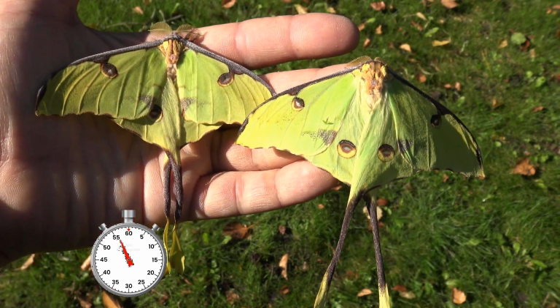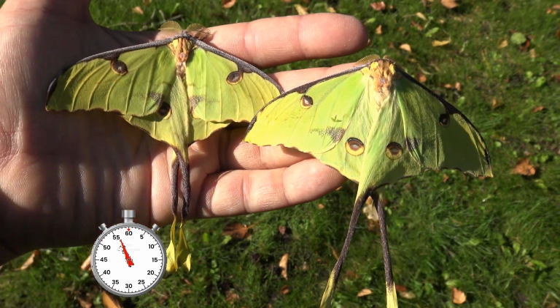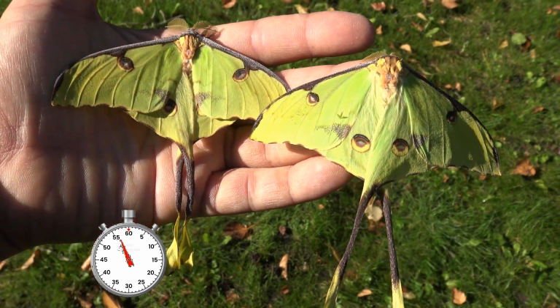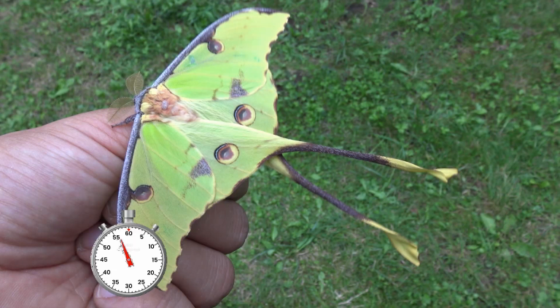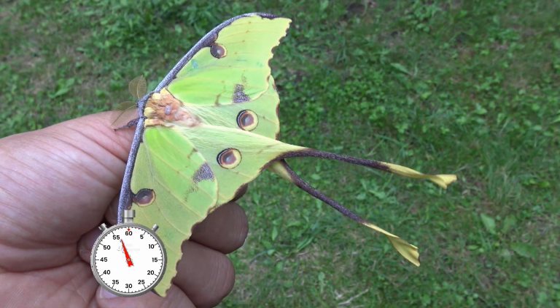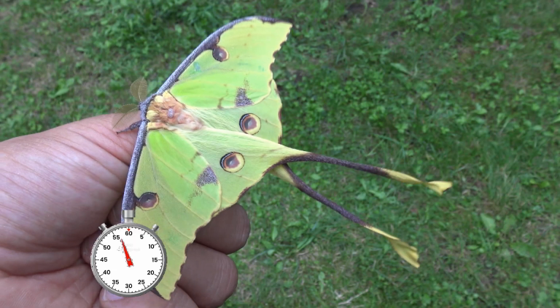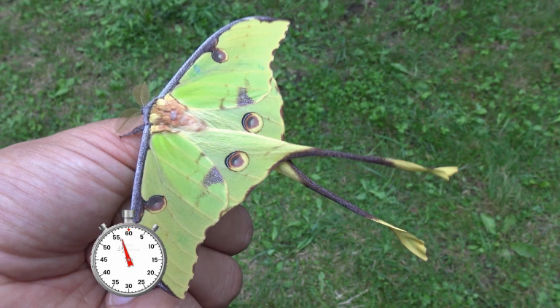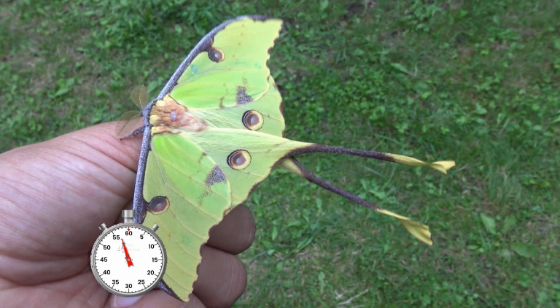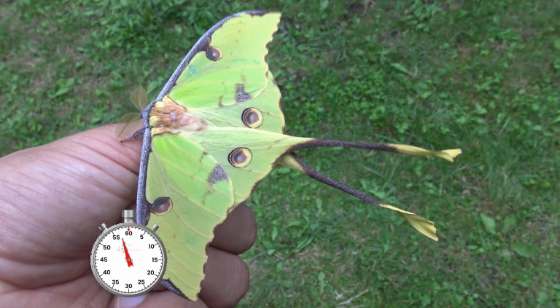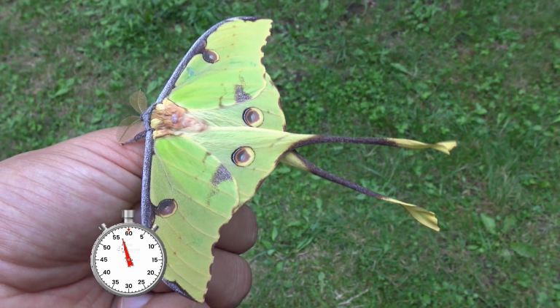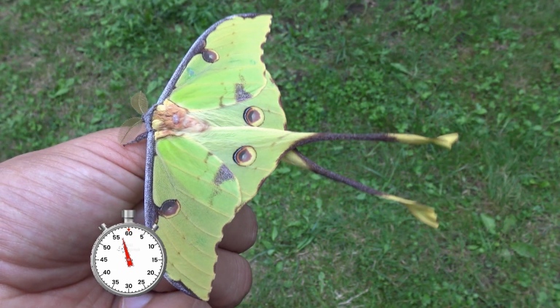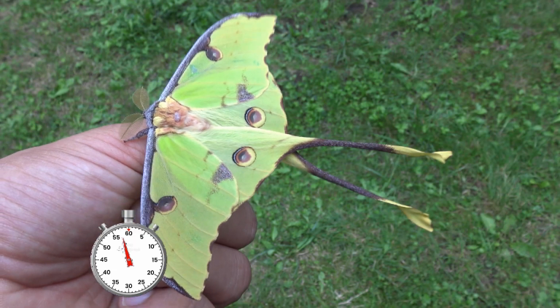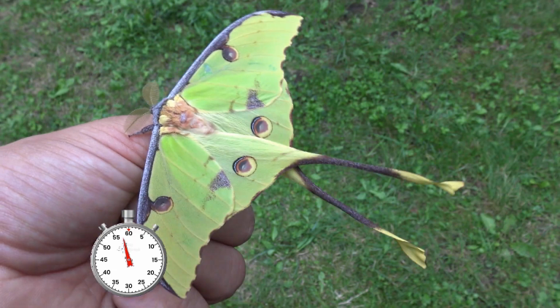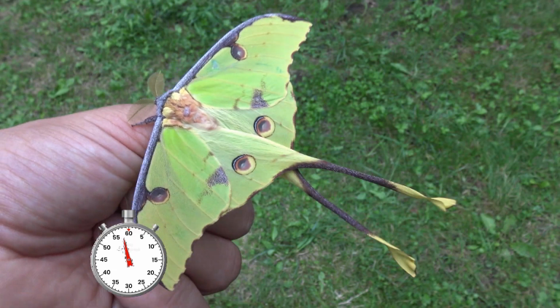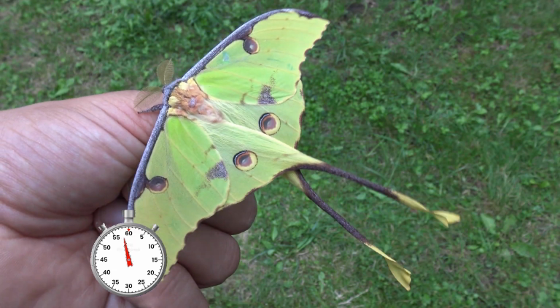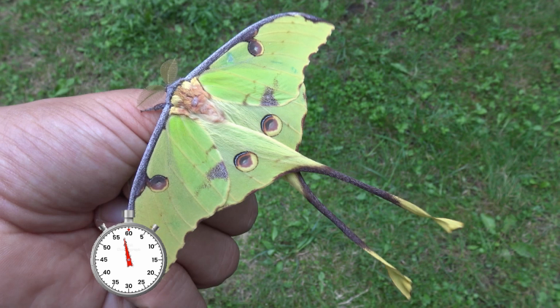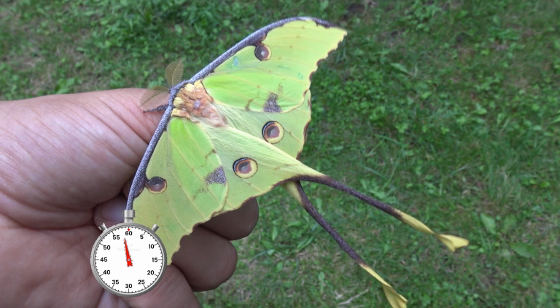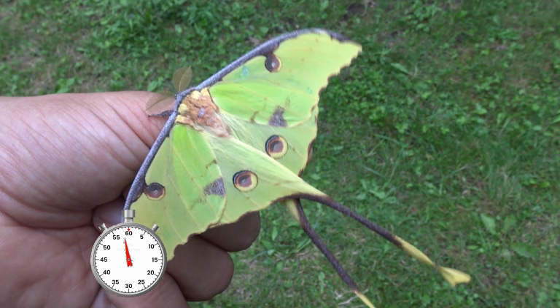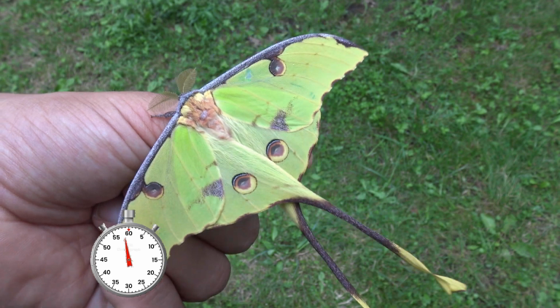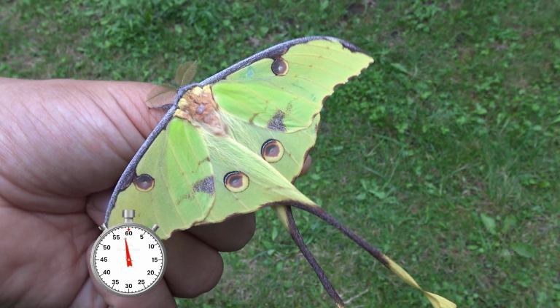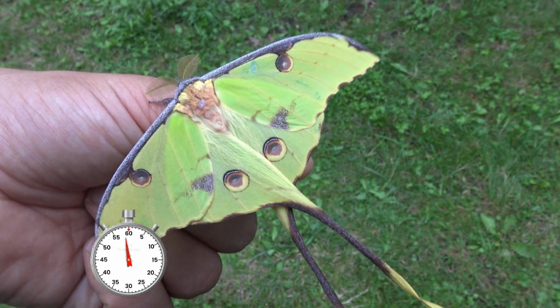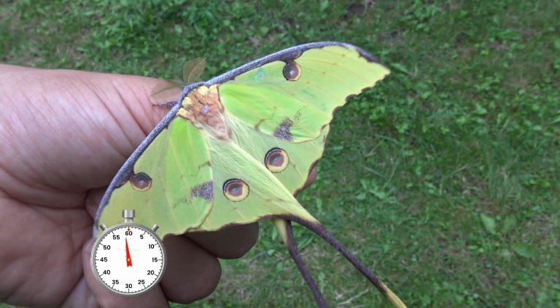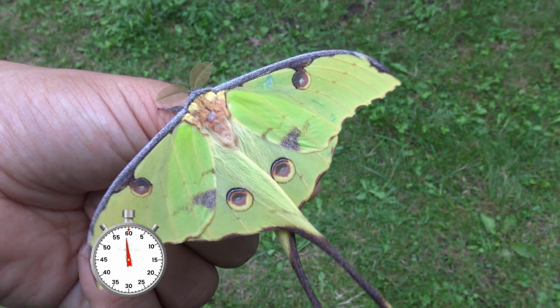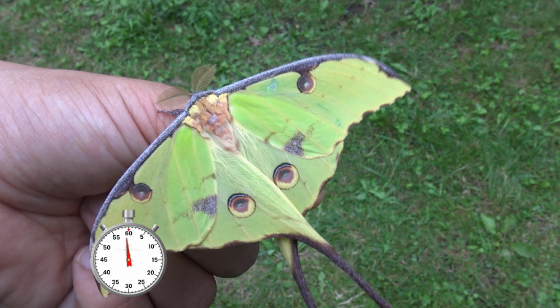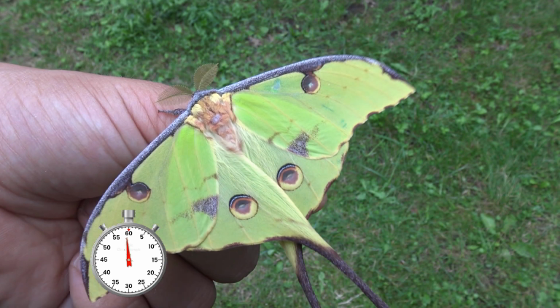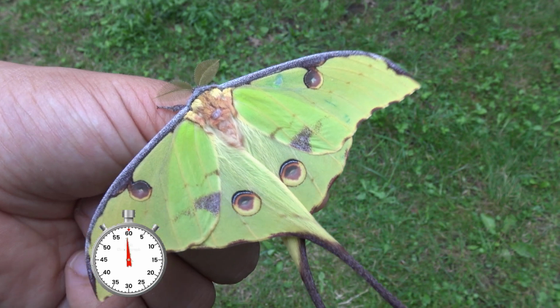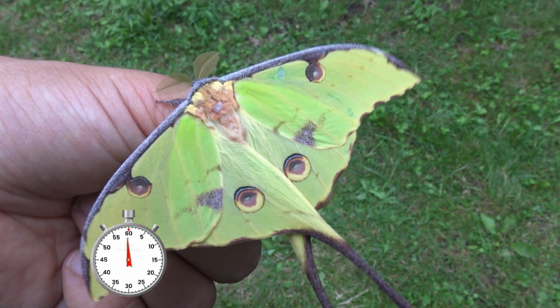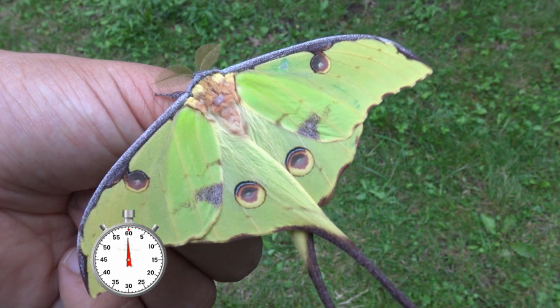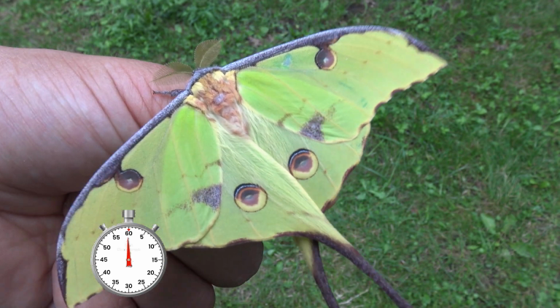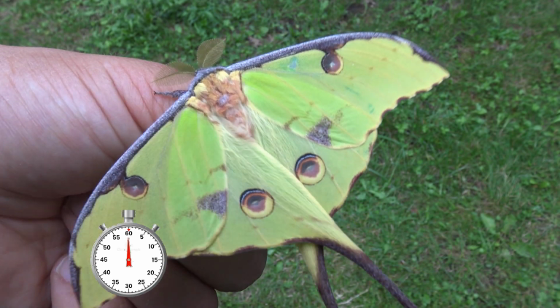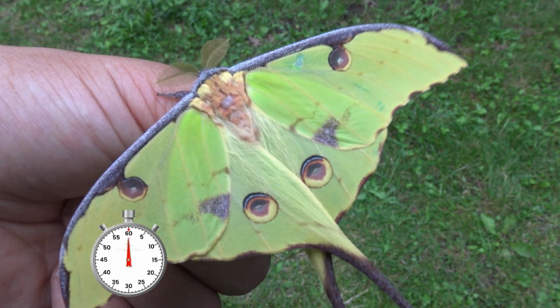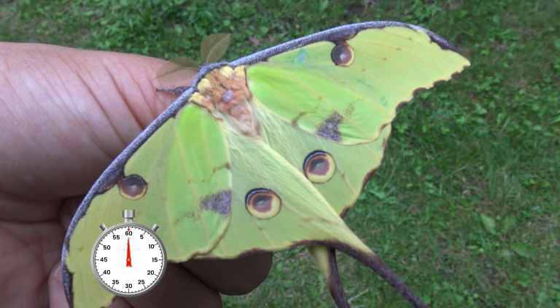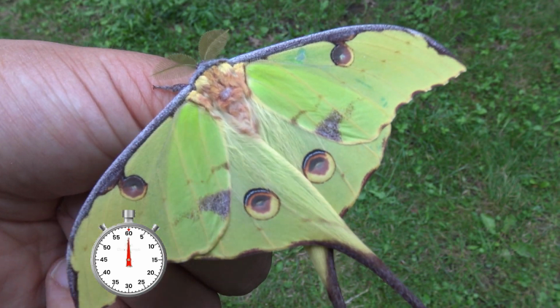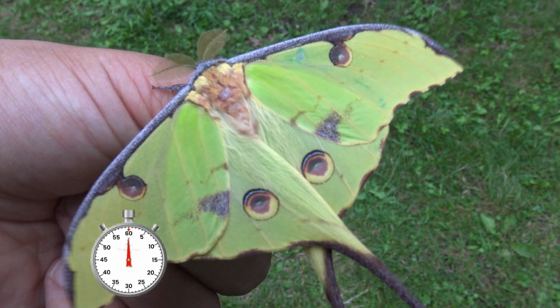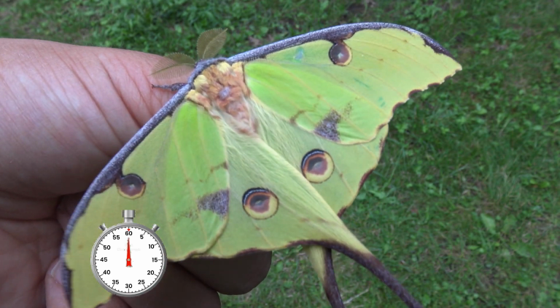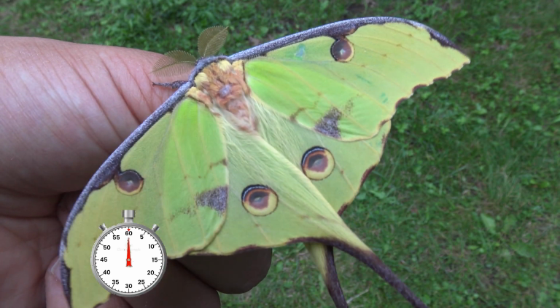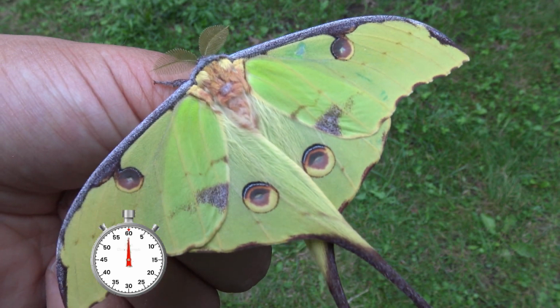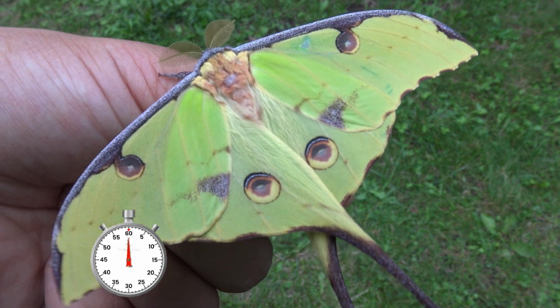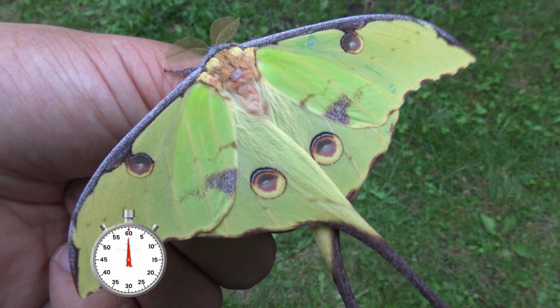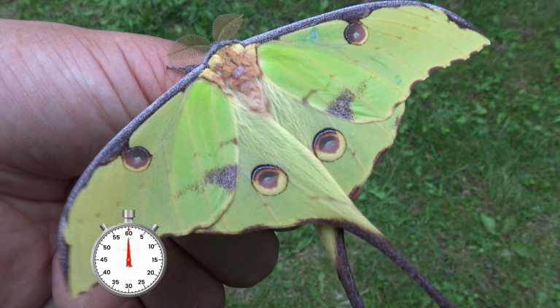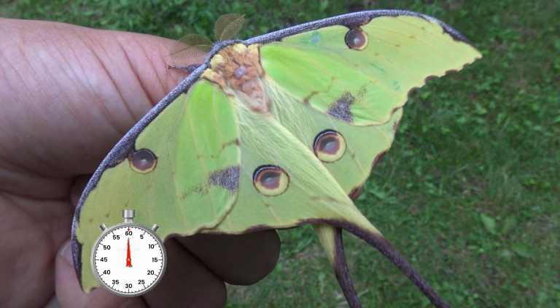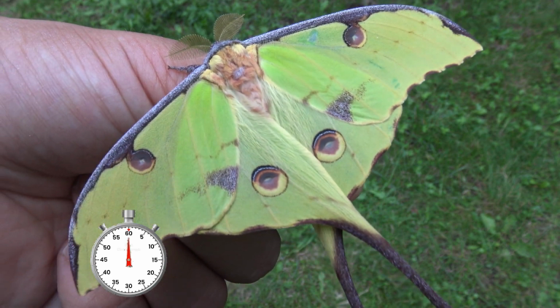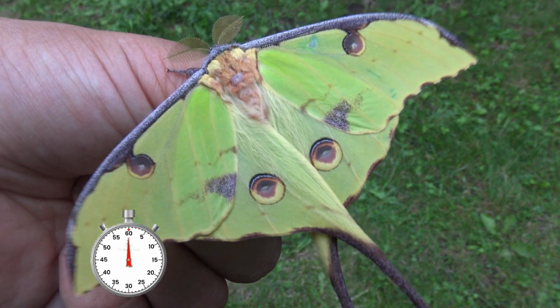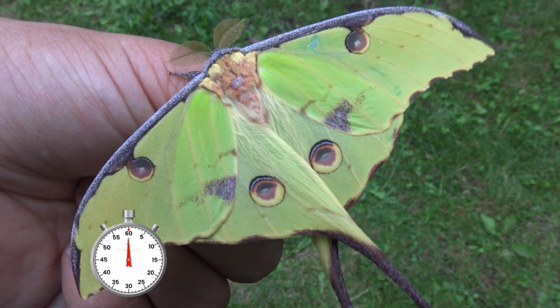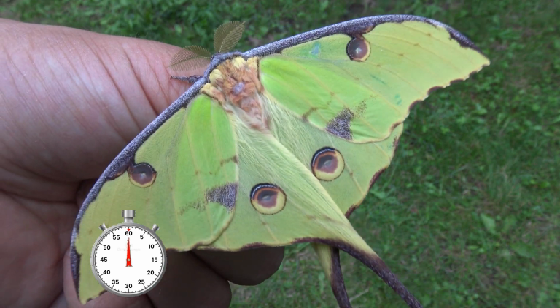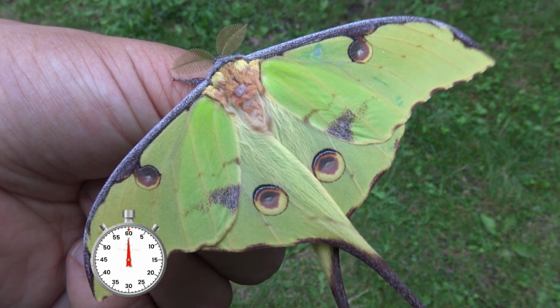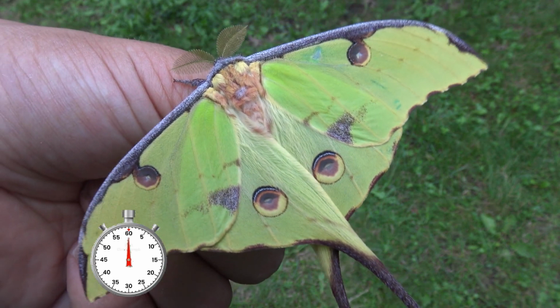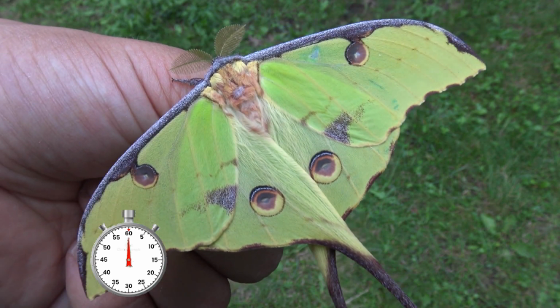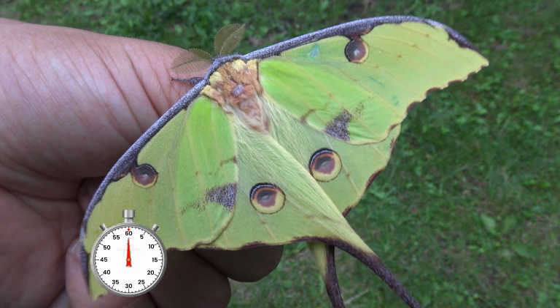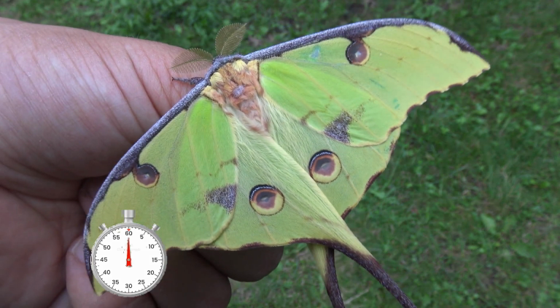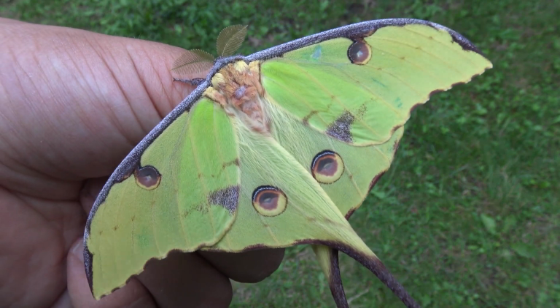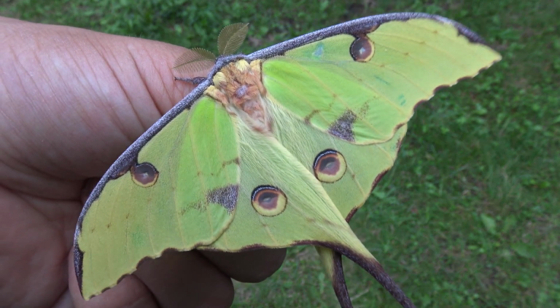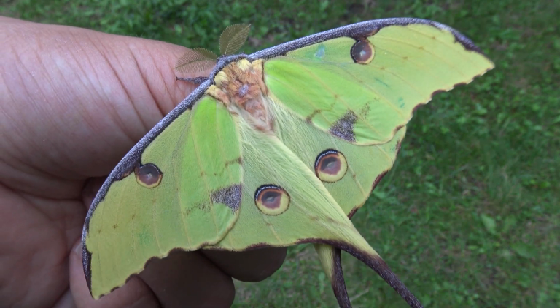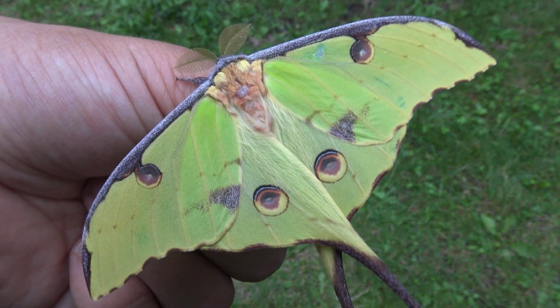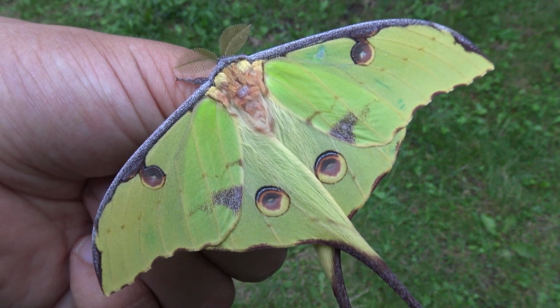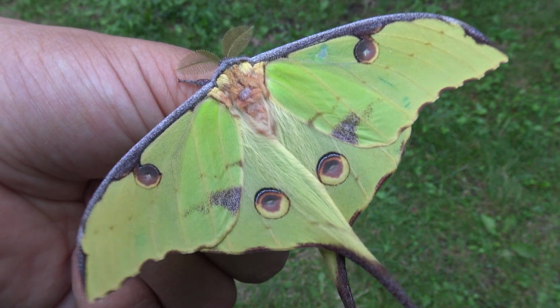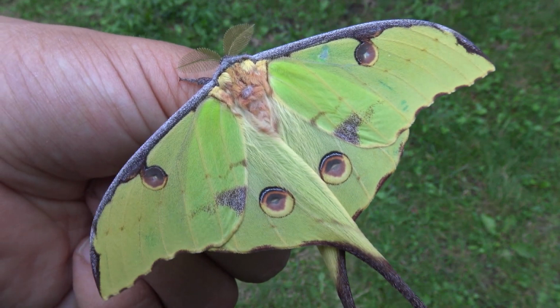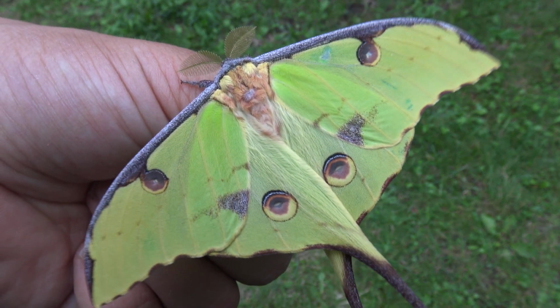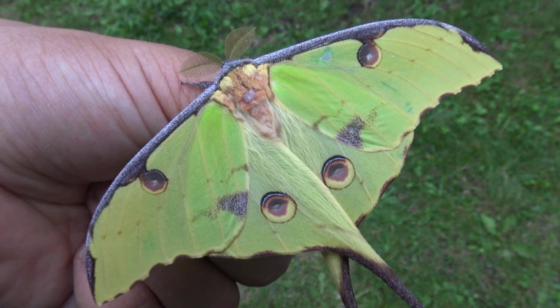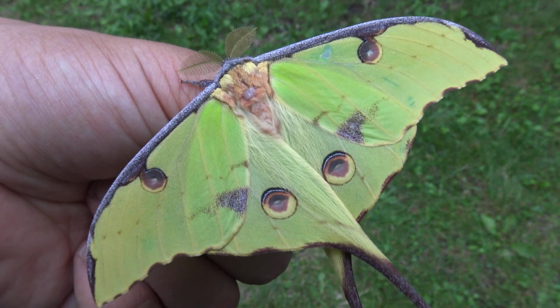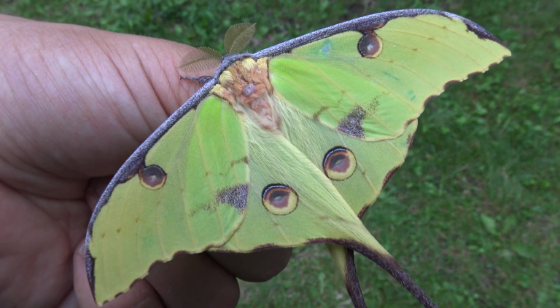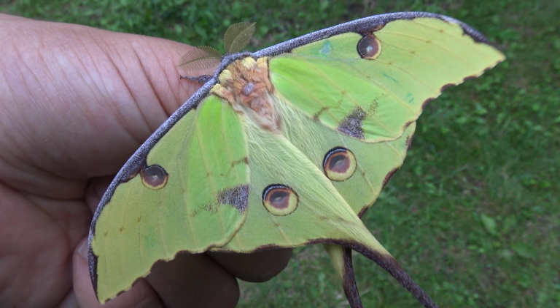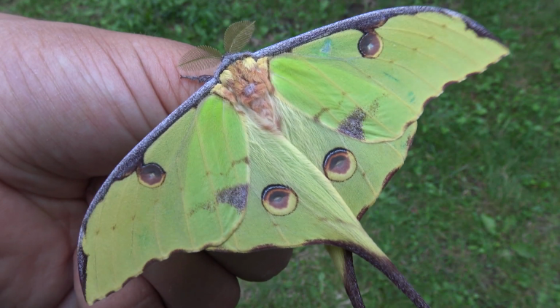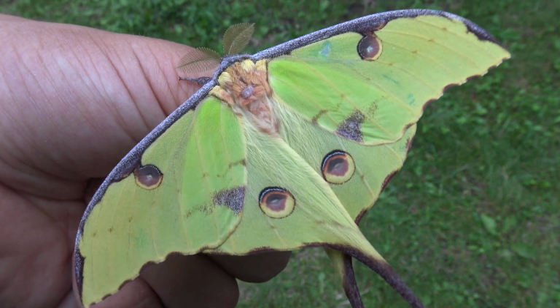This was the life cycle of the African moon moth in just one minute. Like and subscribe for more life cycles of insects on my YouTube channel.